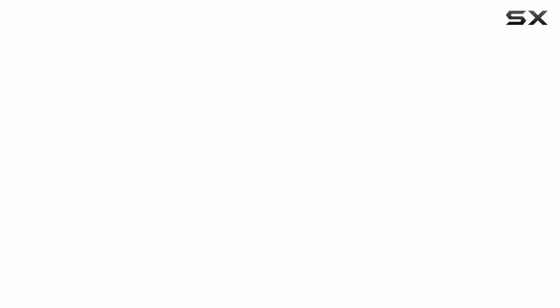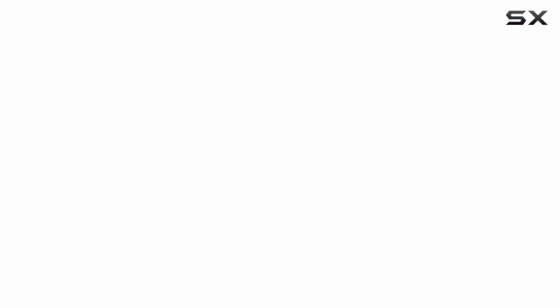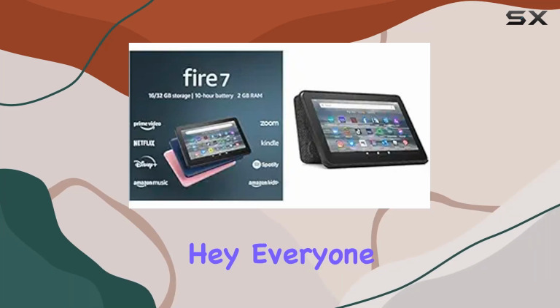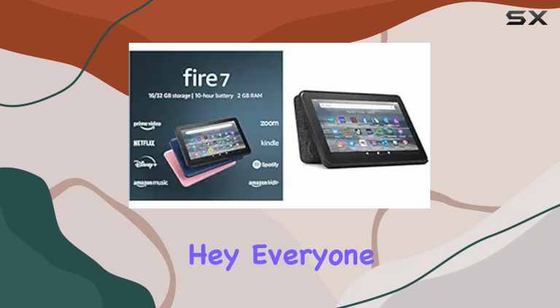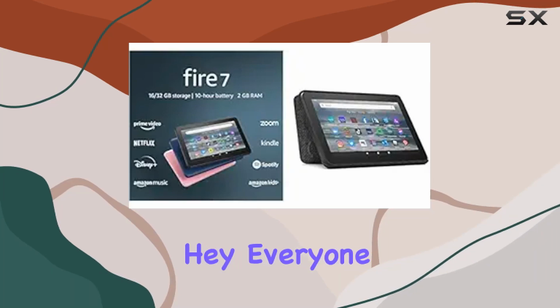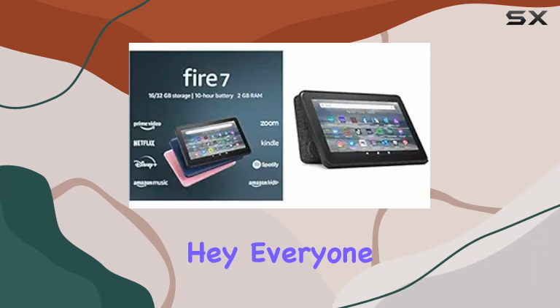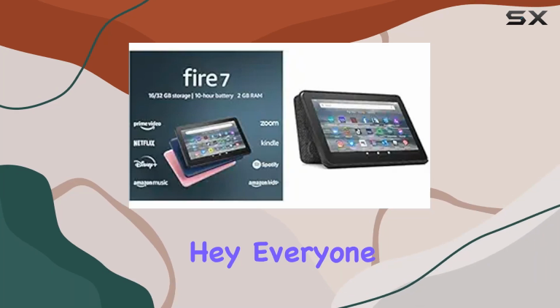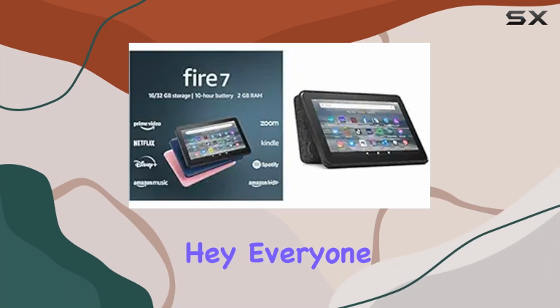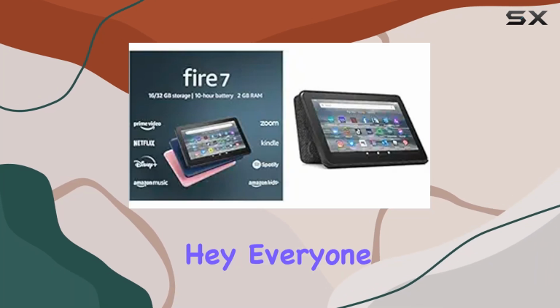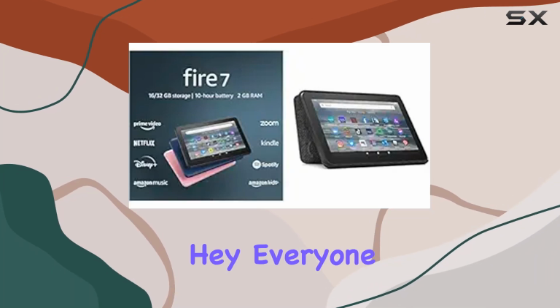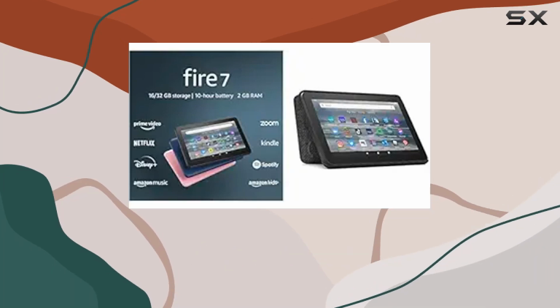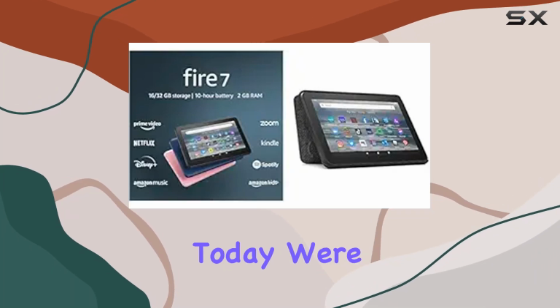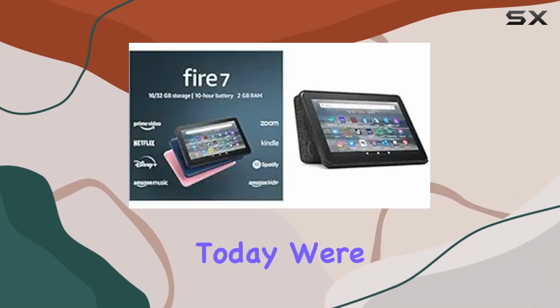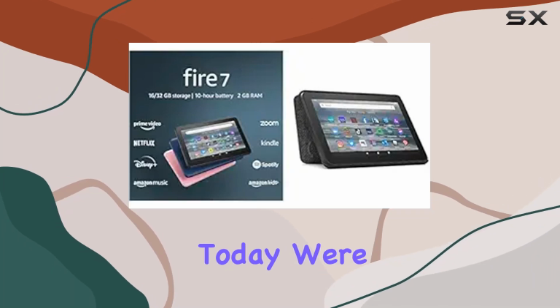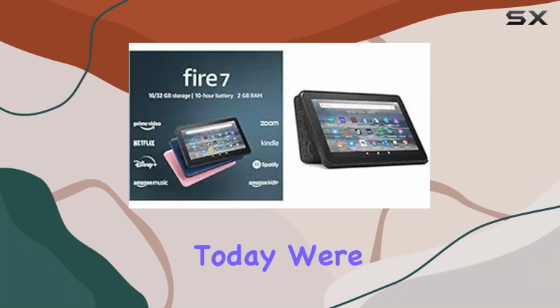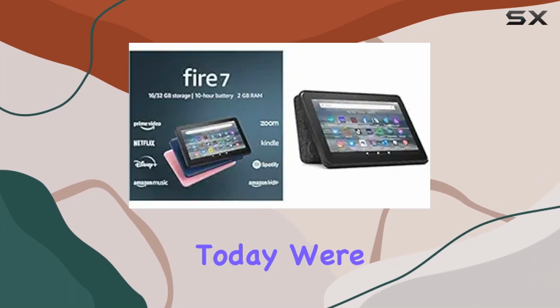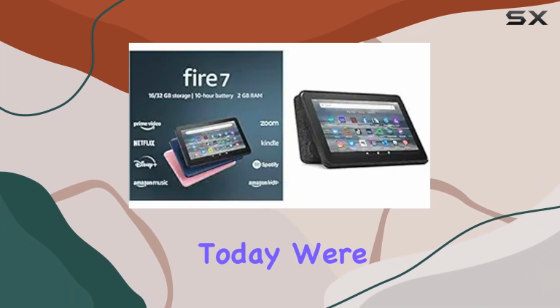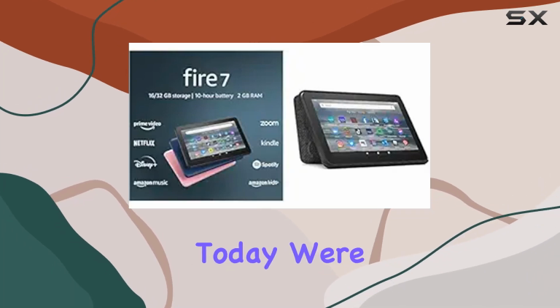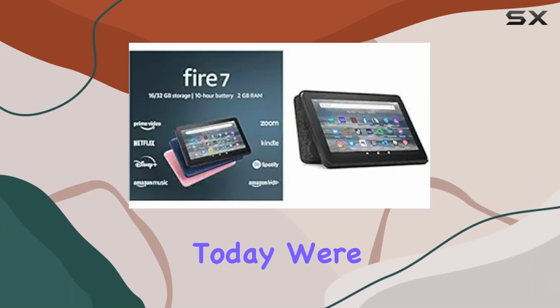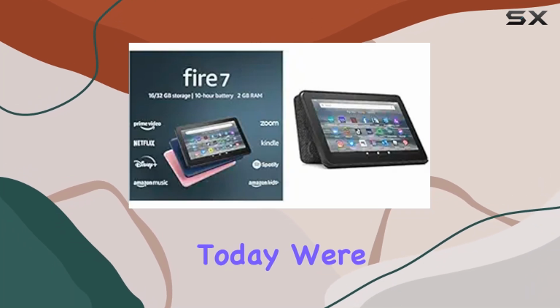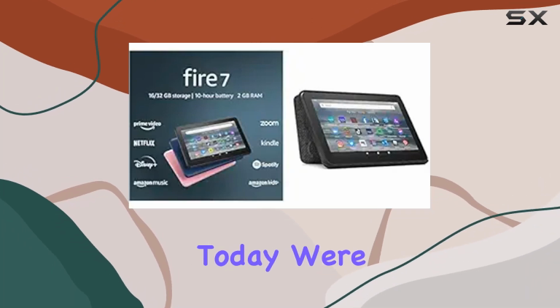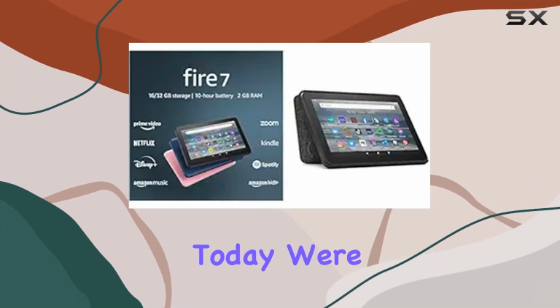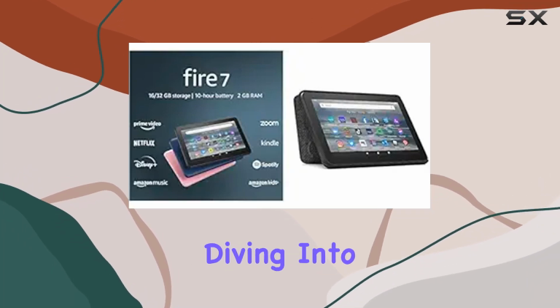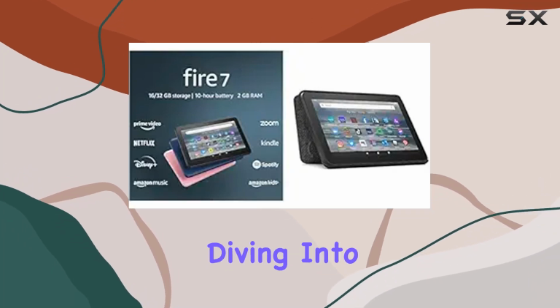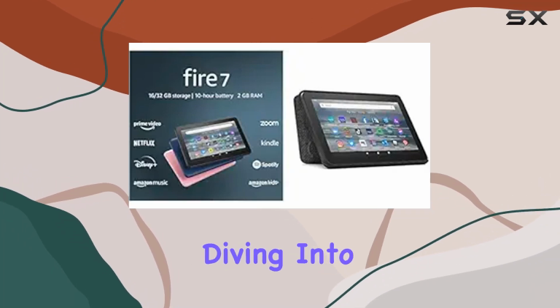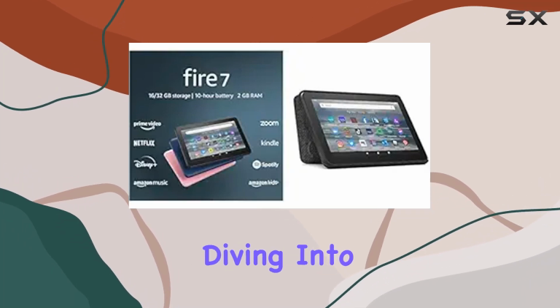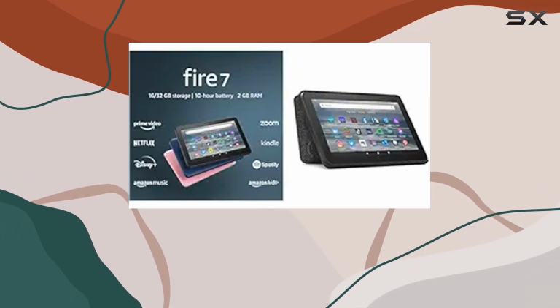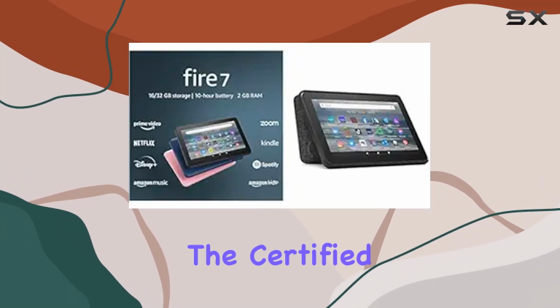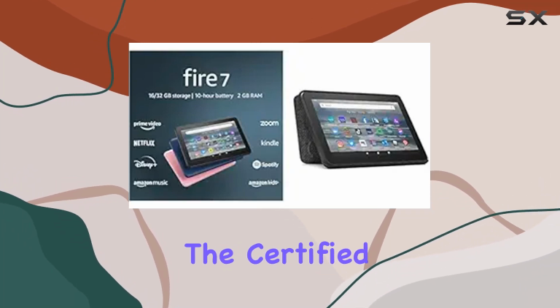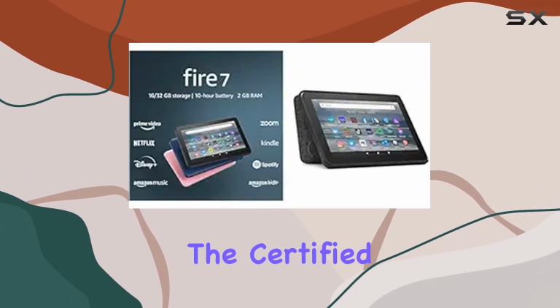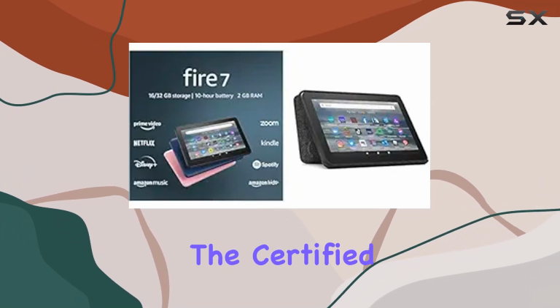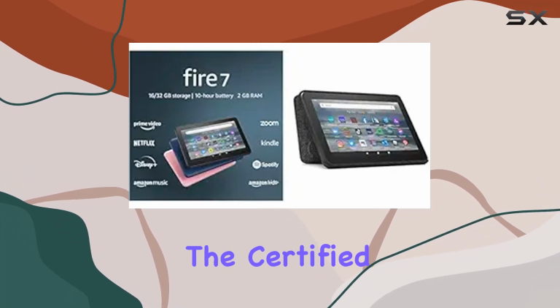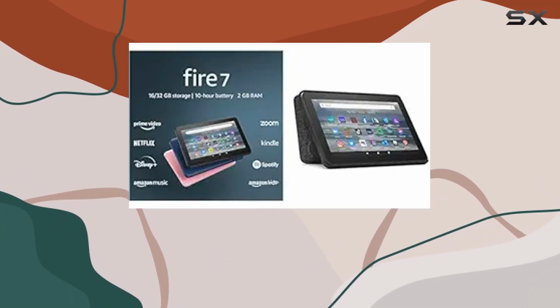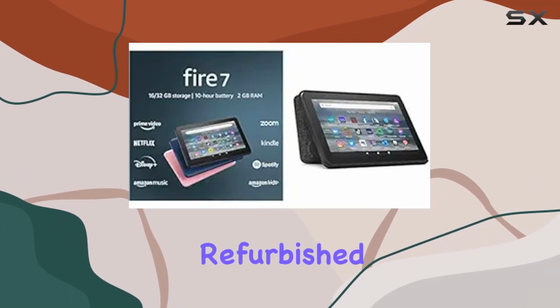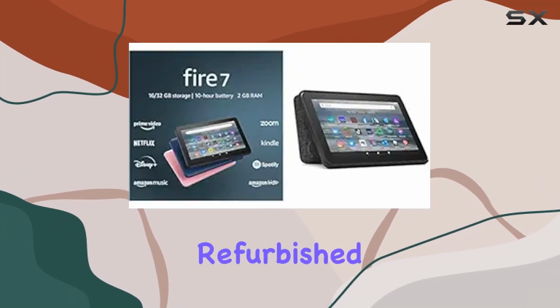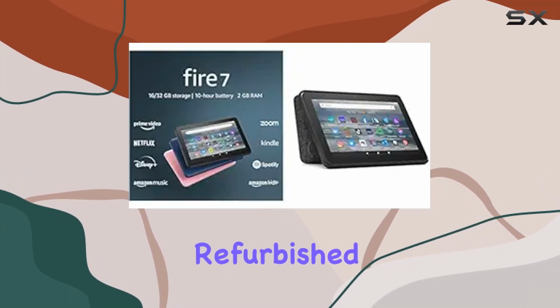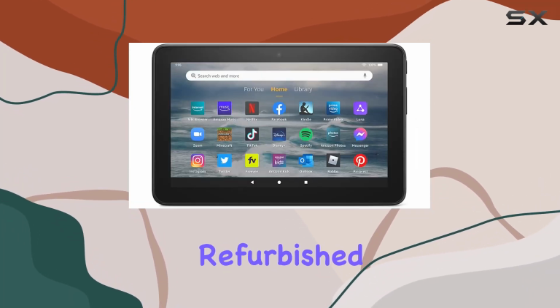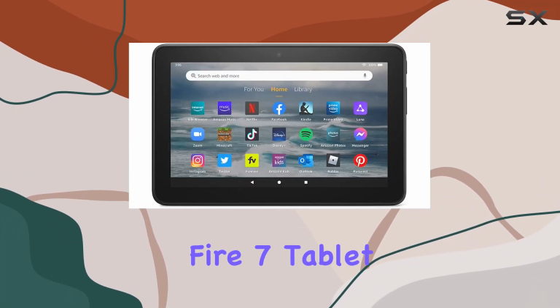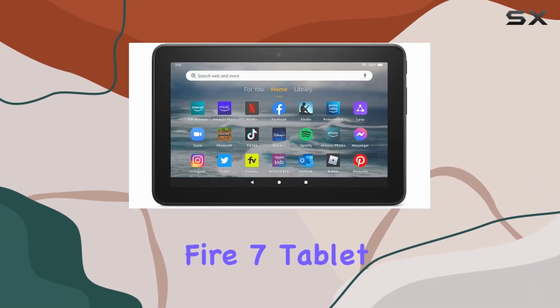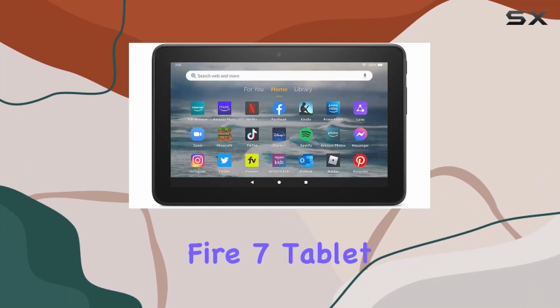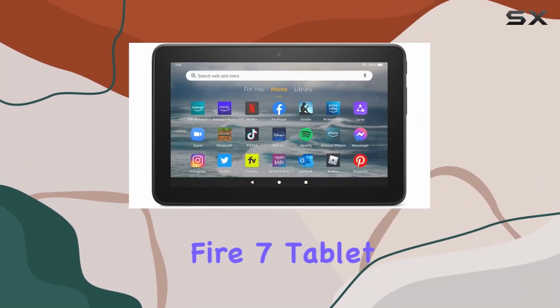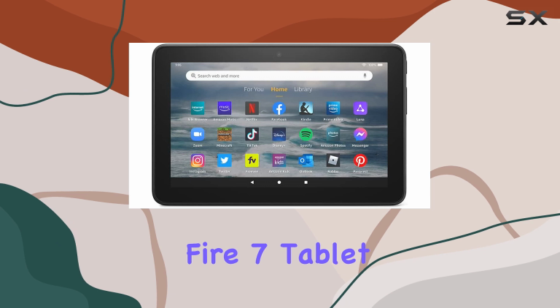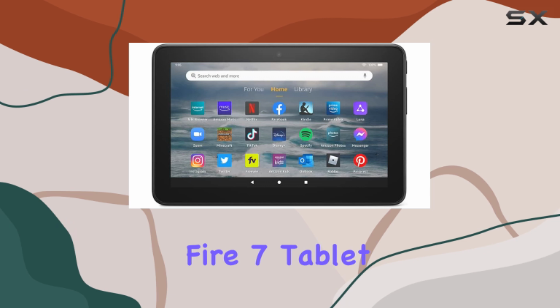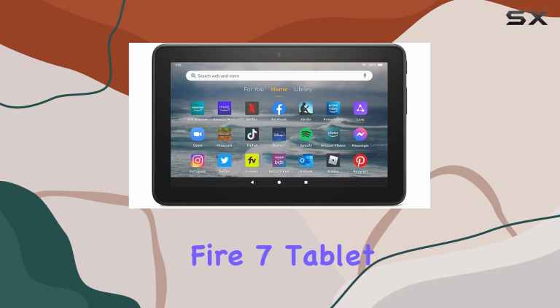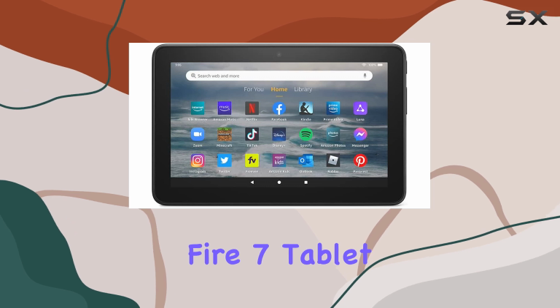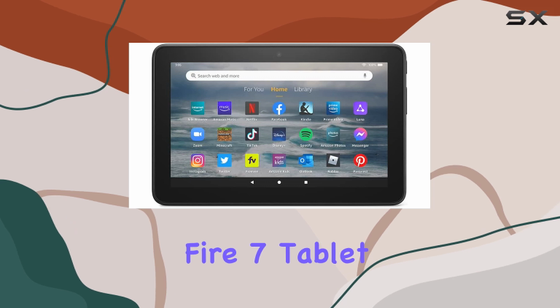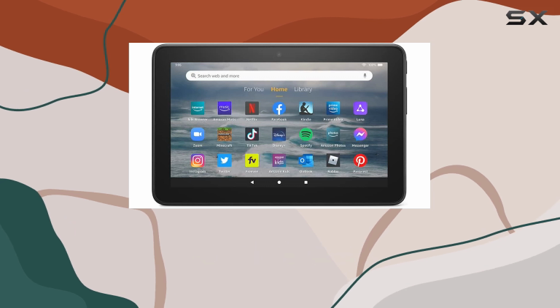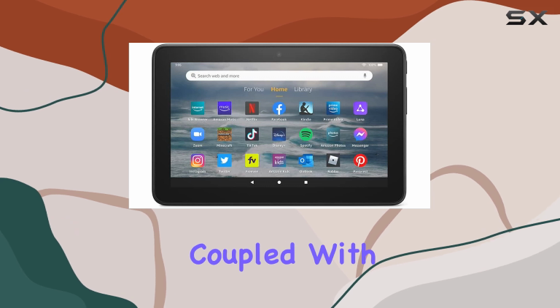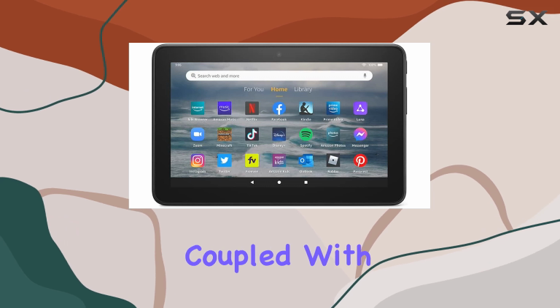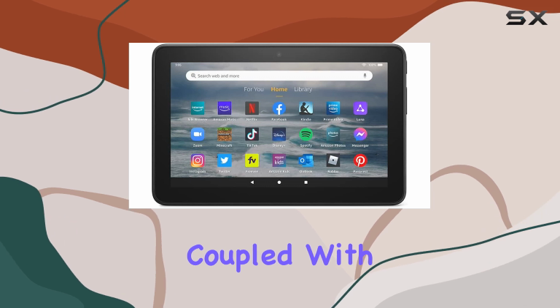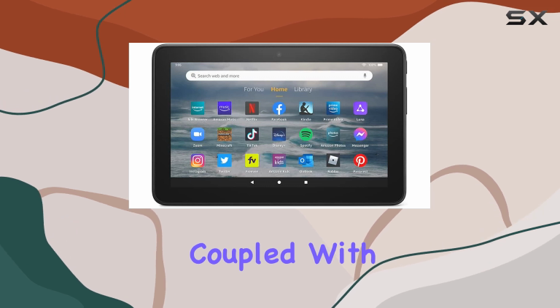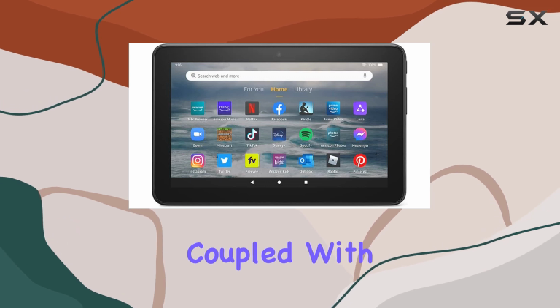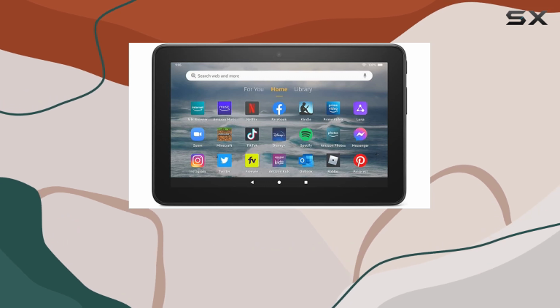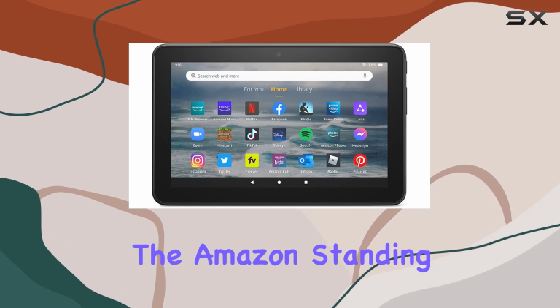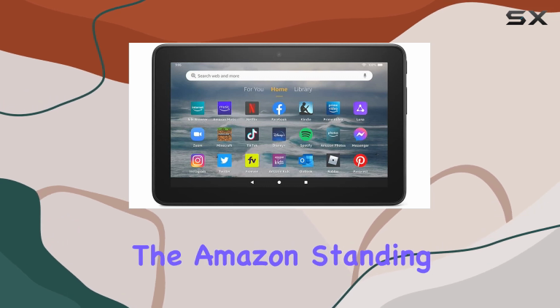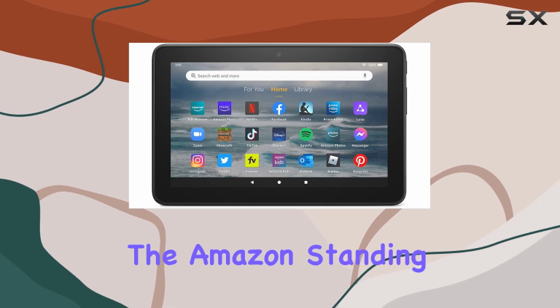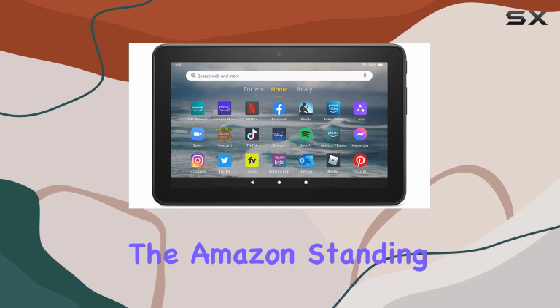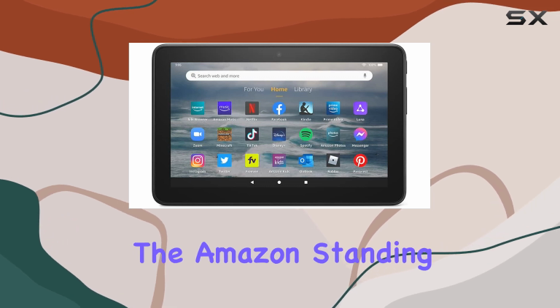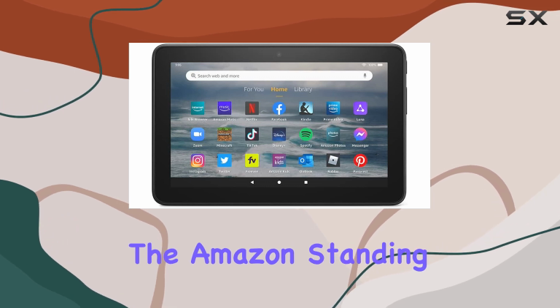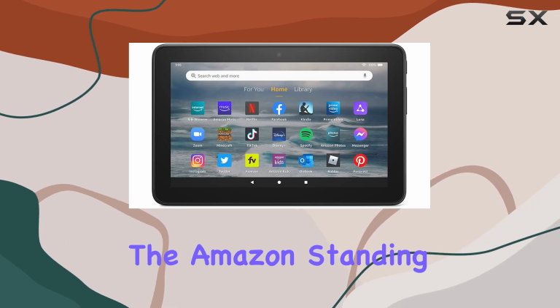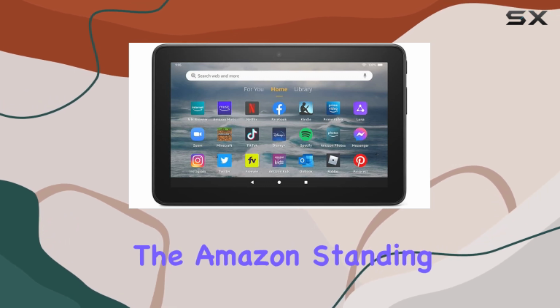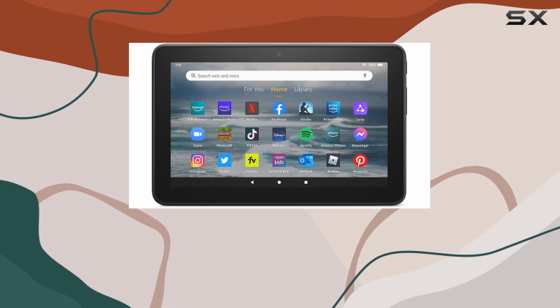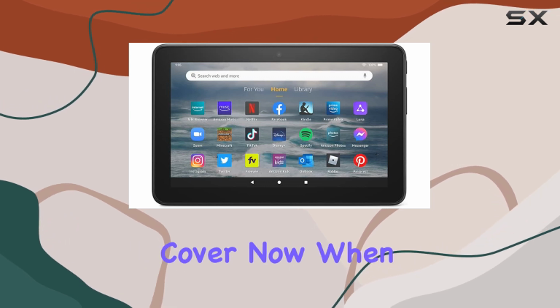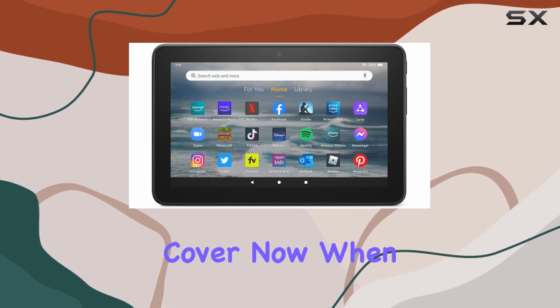Hey everyone! Today, we're diving into the certified refurbished Fire 7 tablet, coupled with the Amazon standing cover.